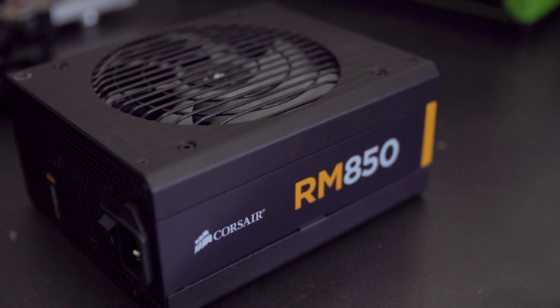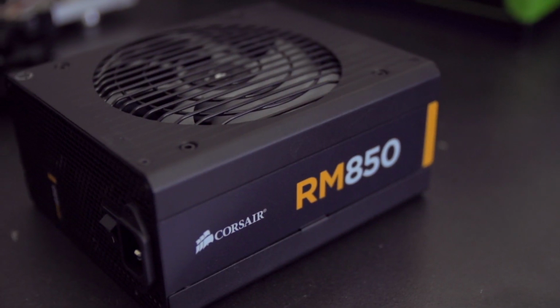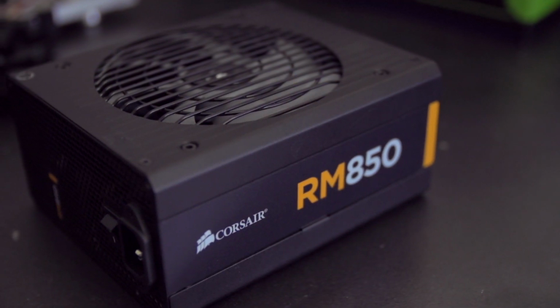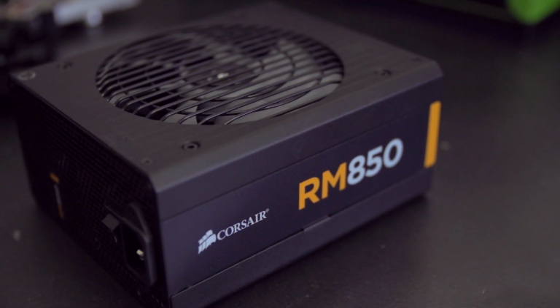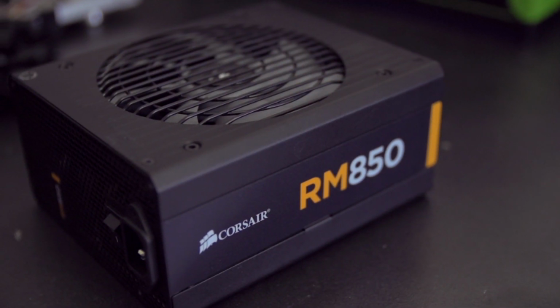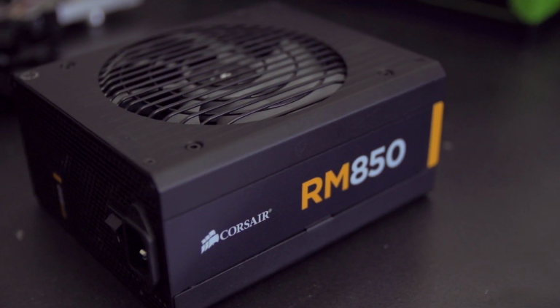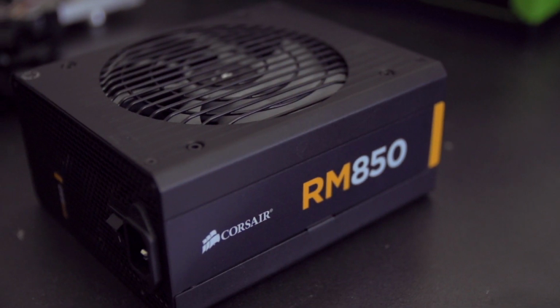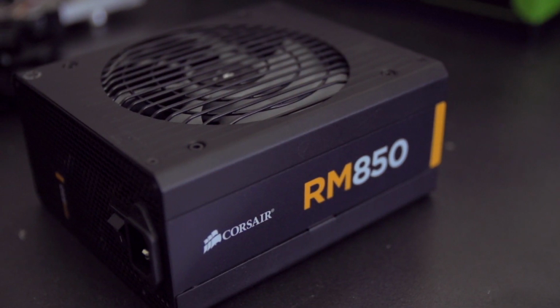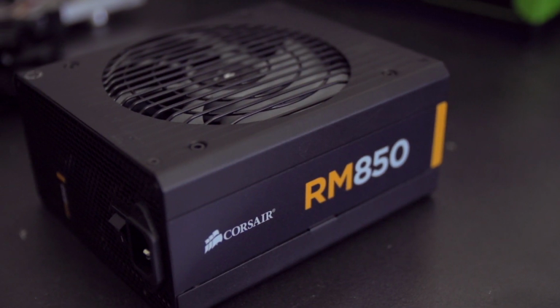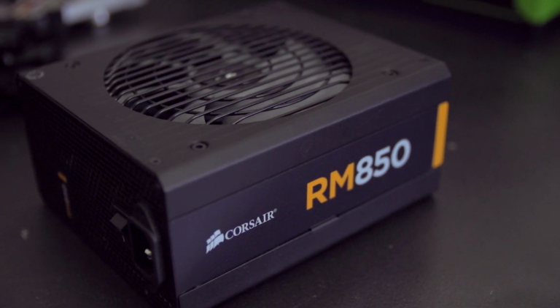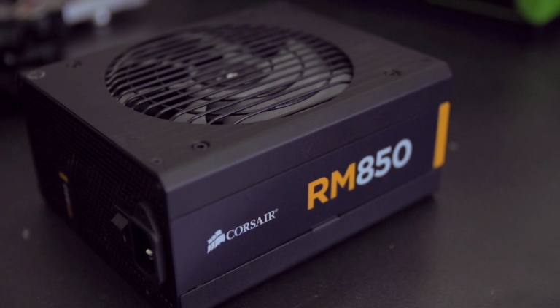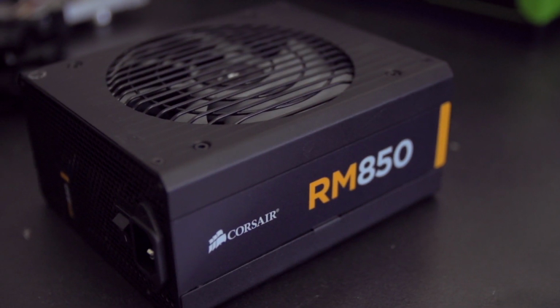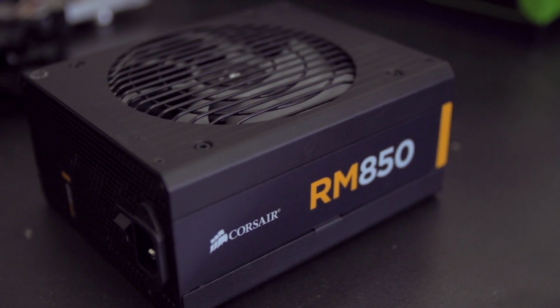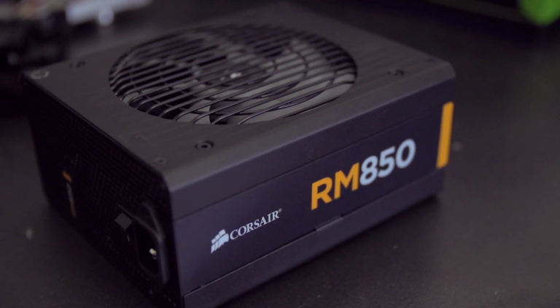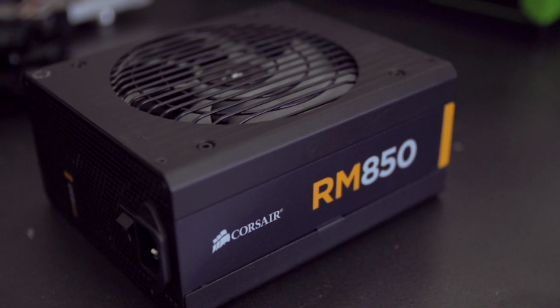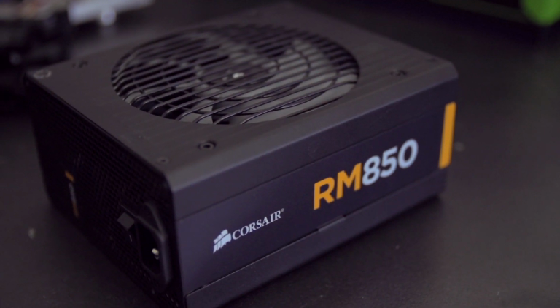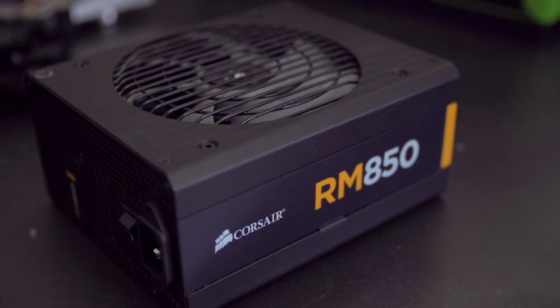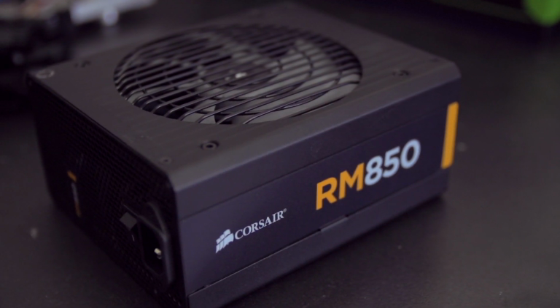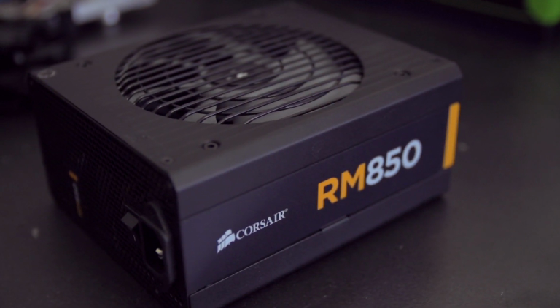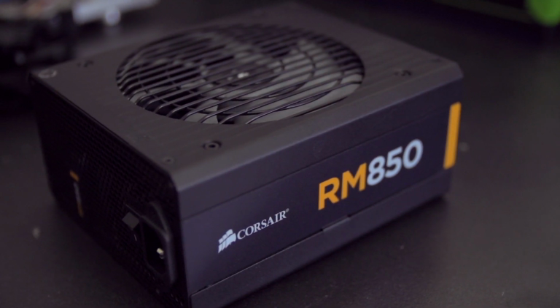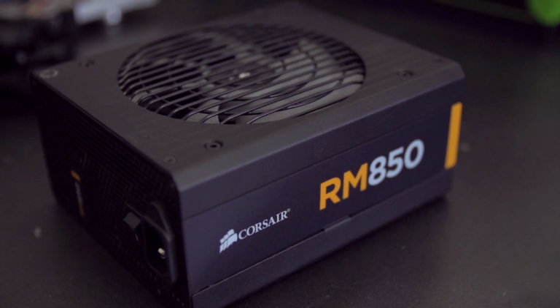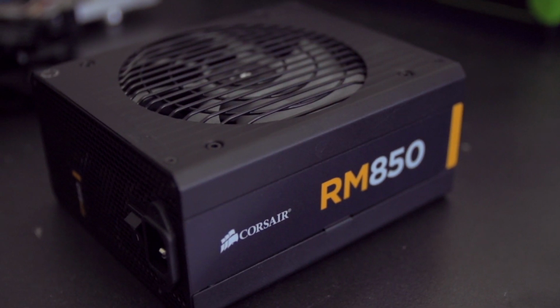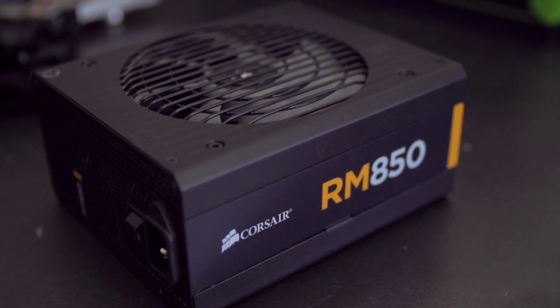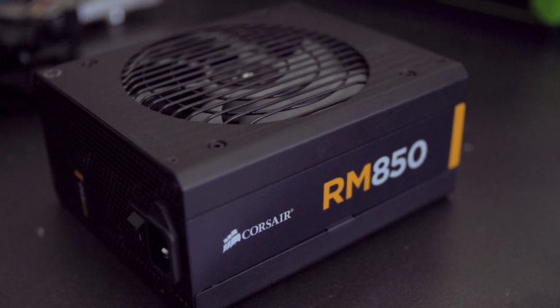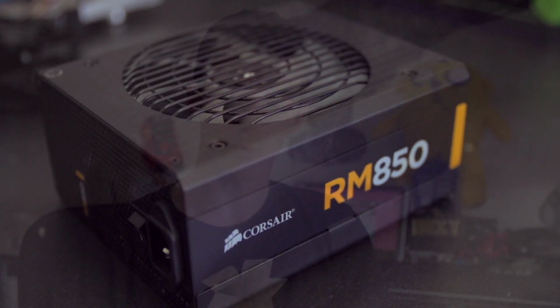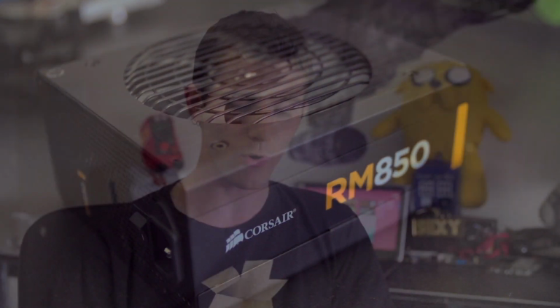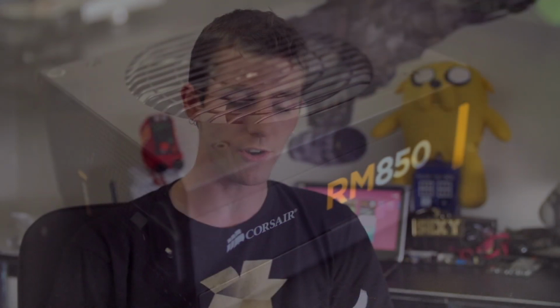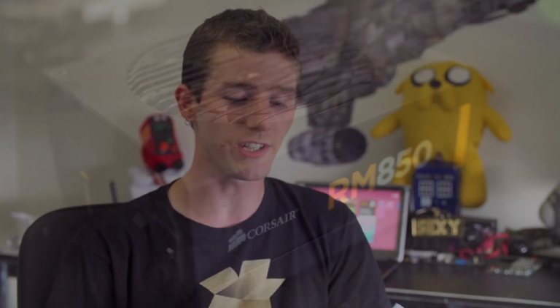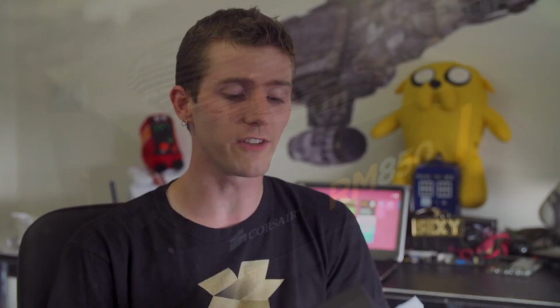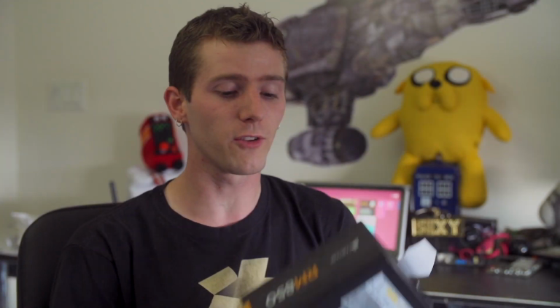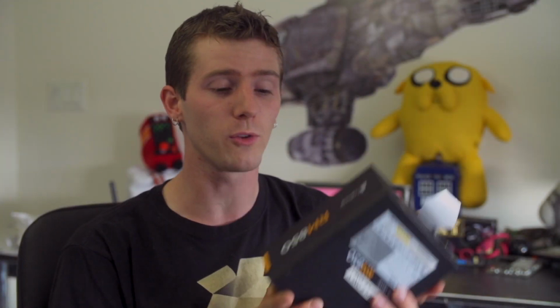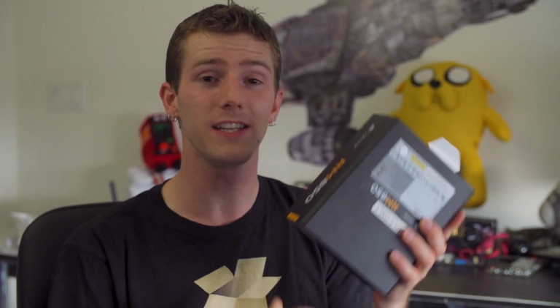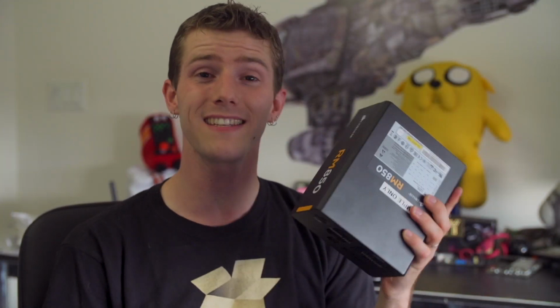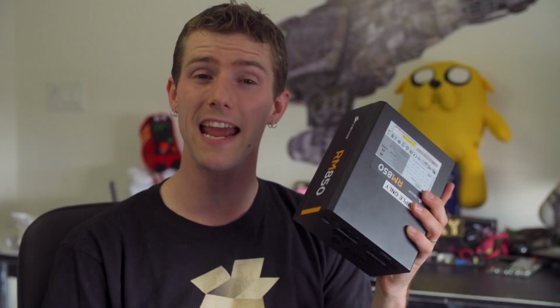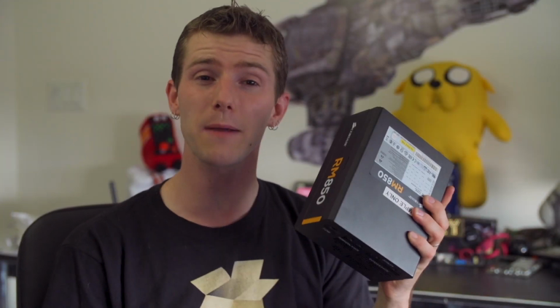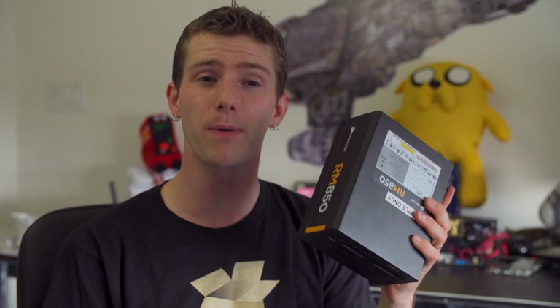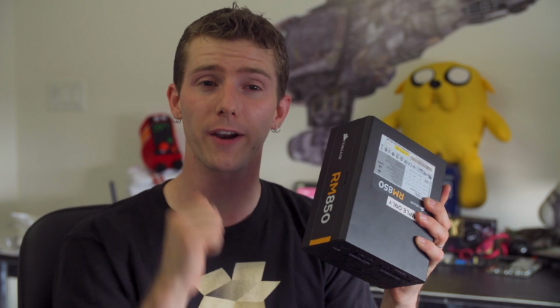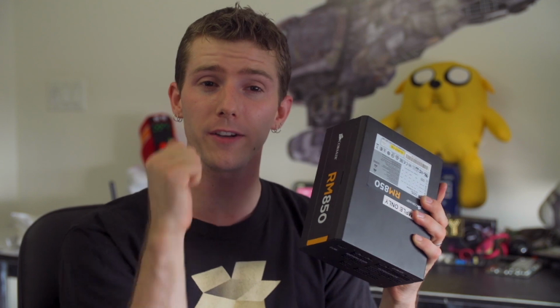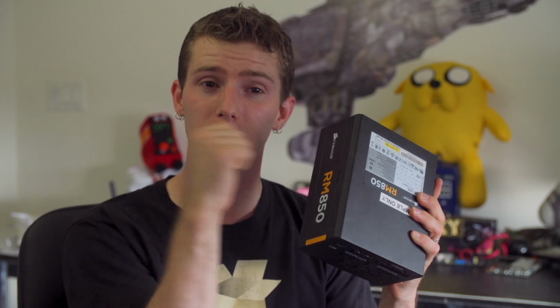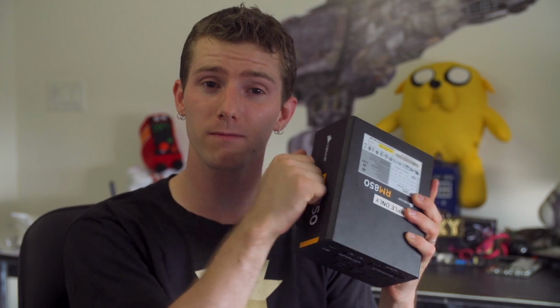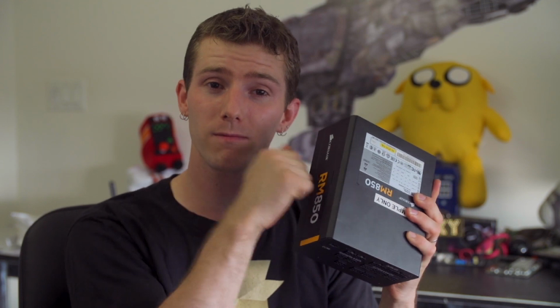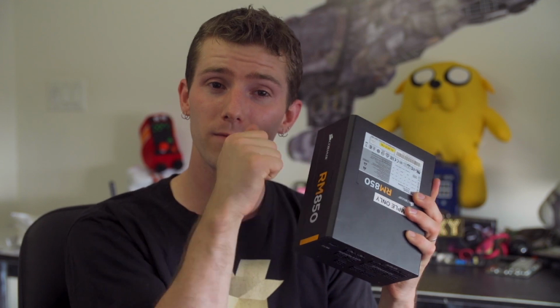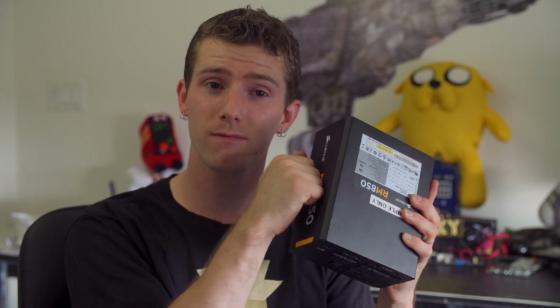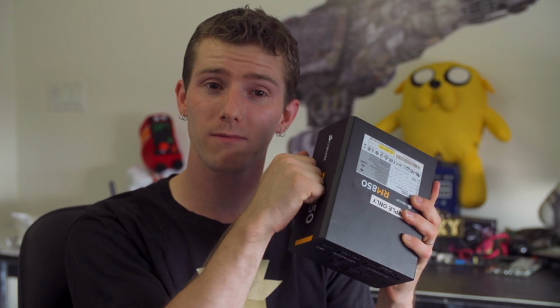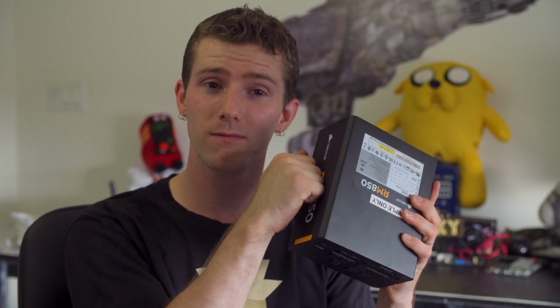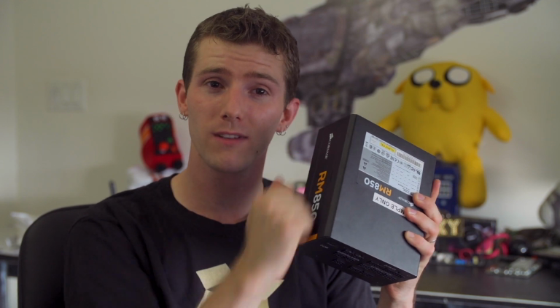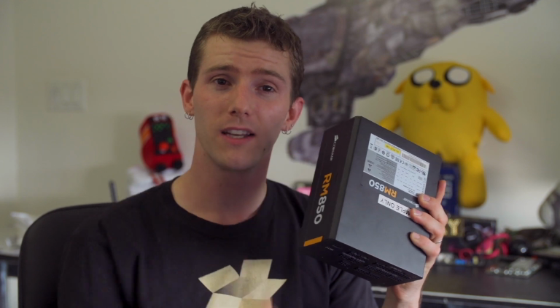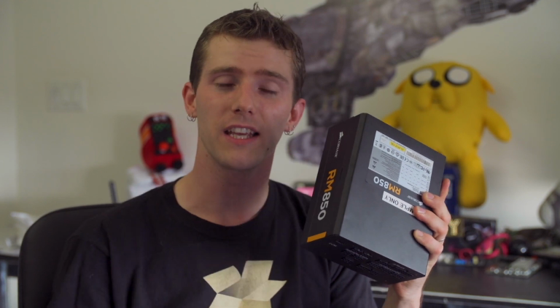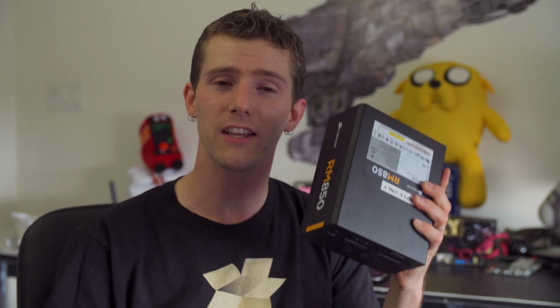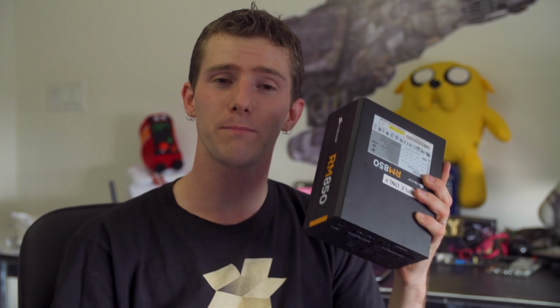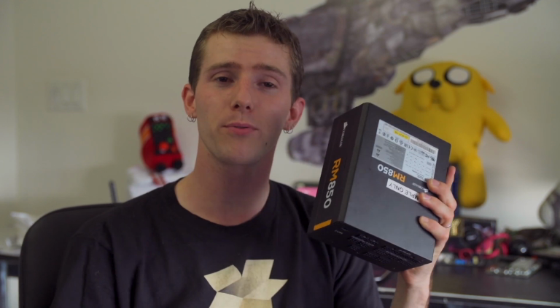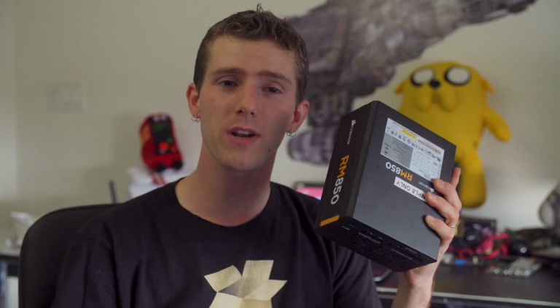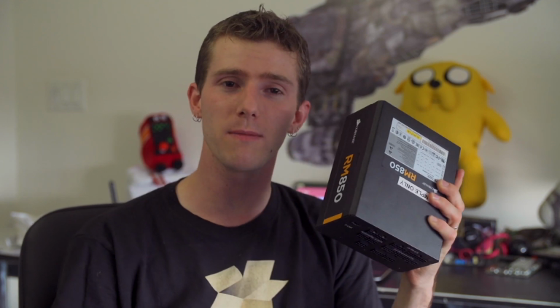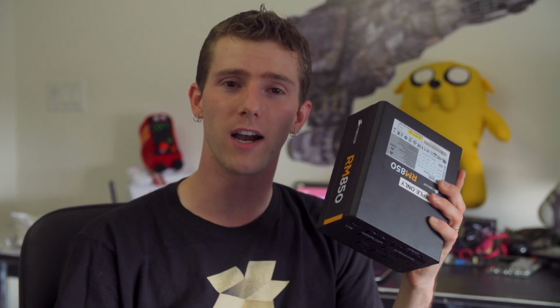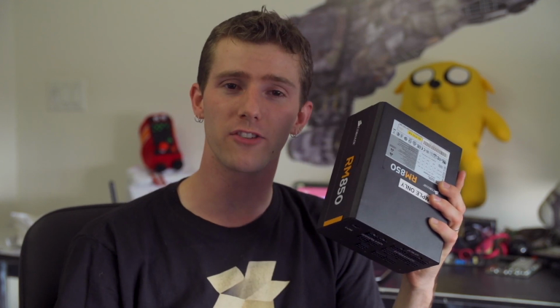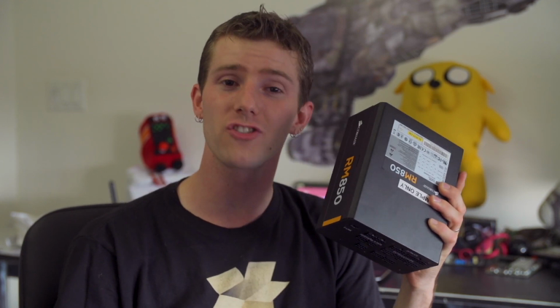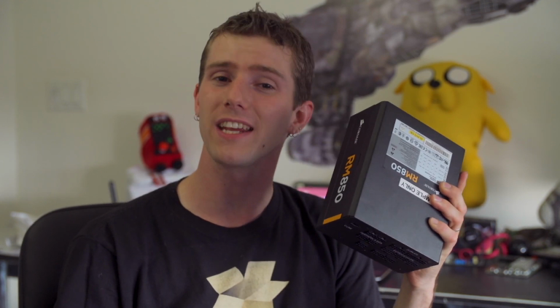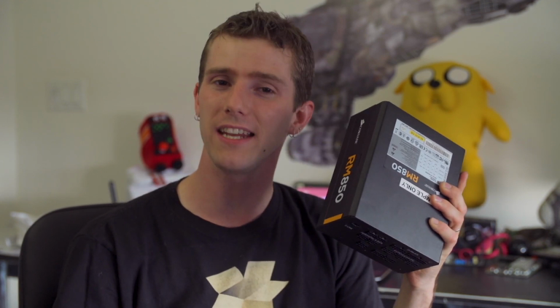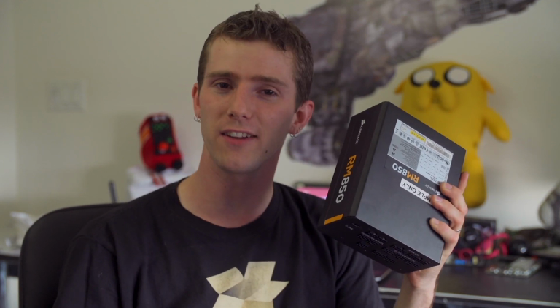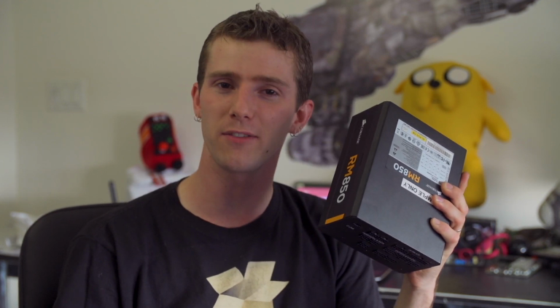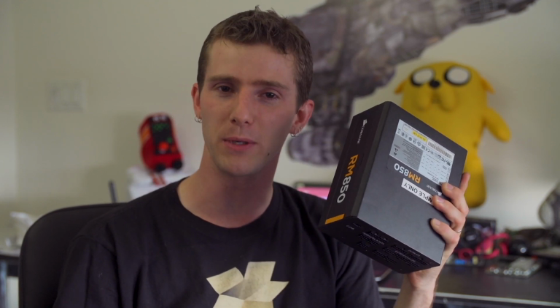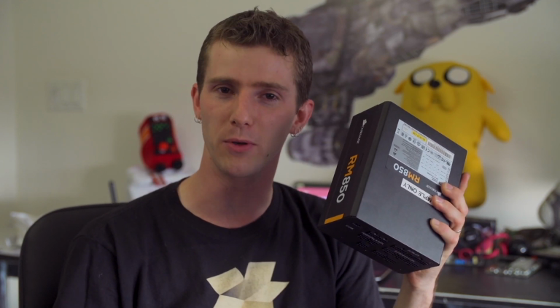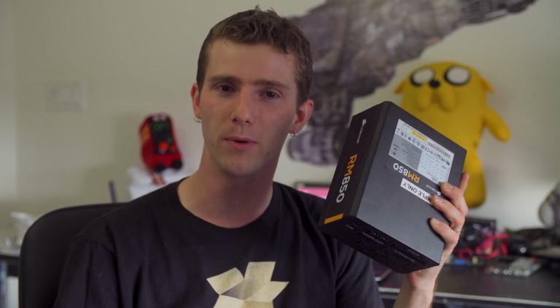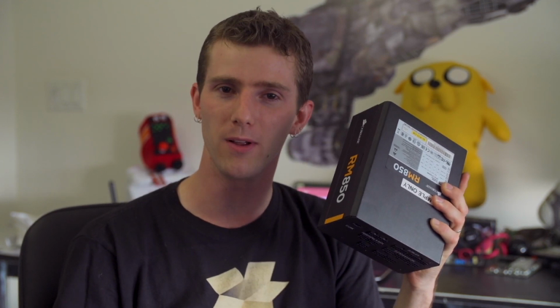It boasts 80 plus gold efficiency and a five-year warranty, so the tank part is pretty much indisputable.